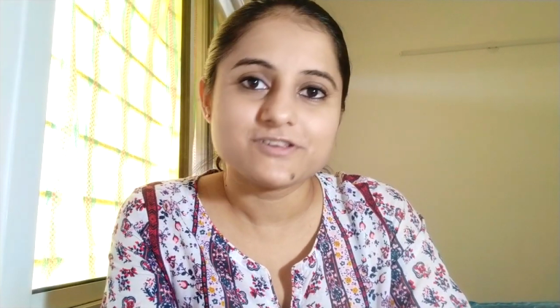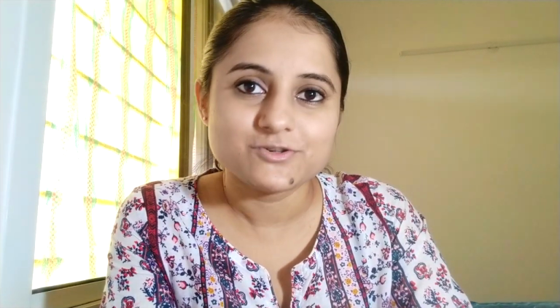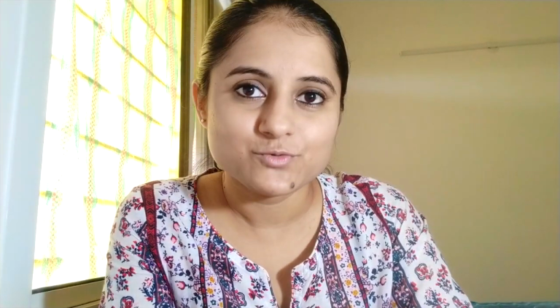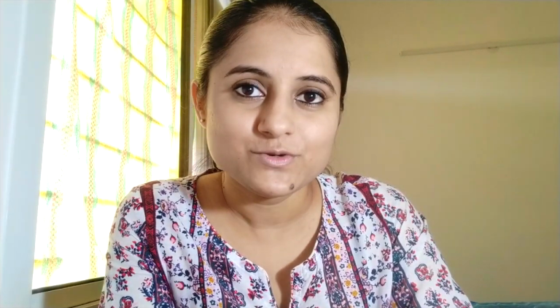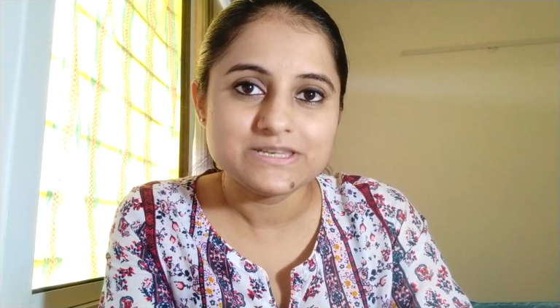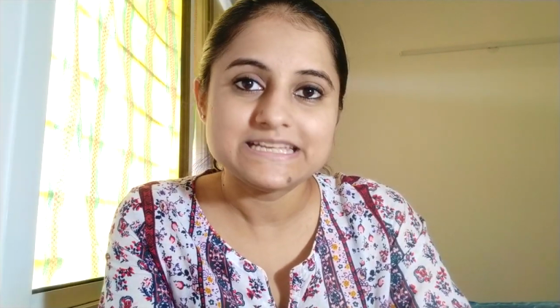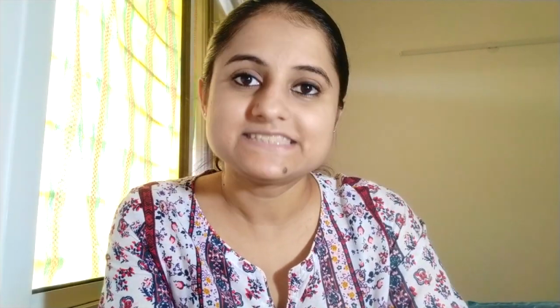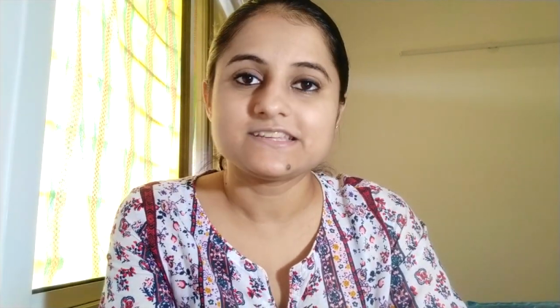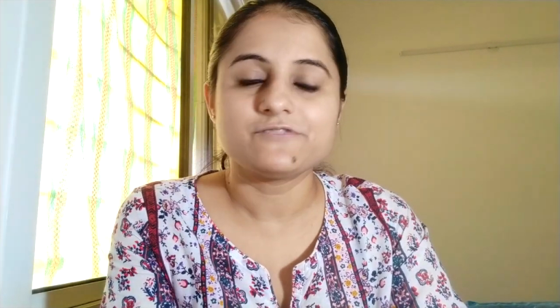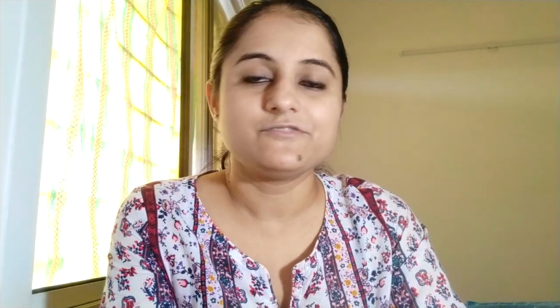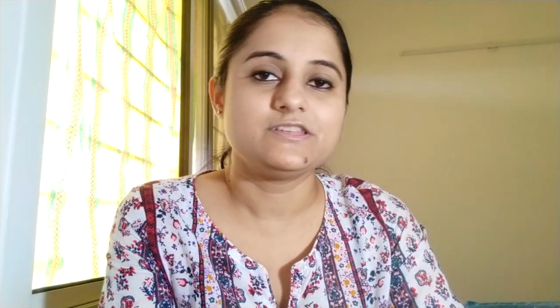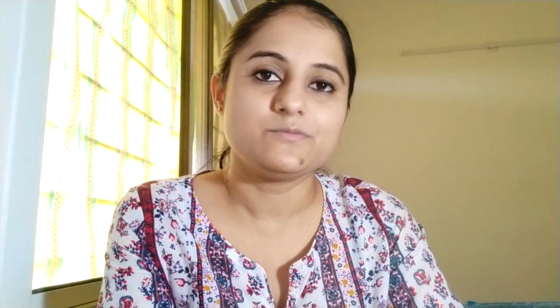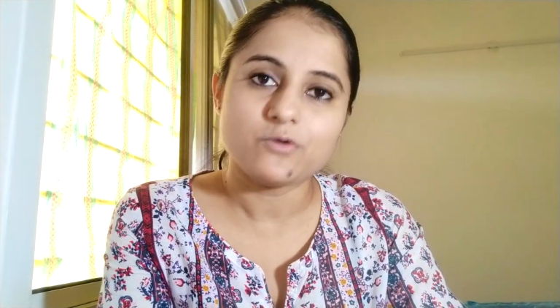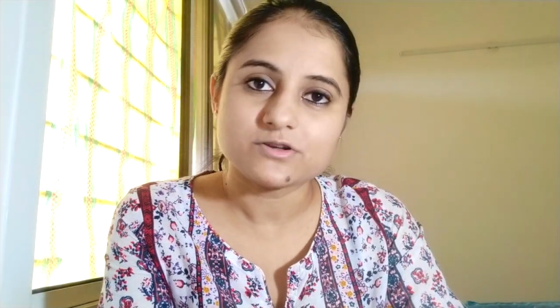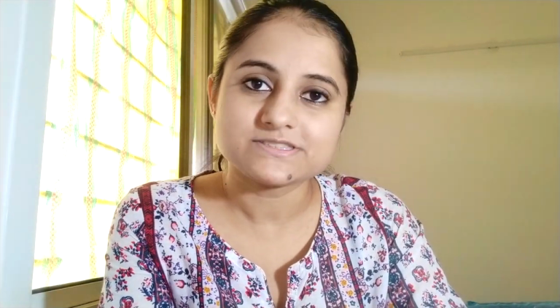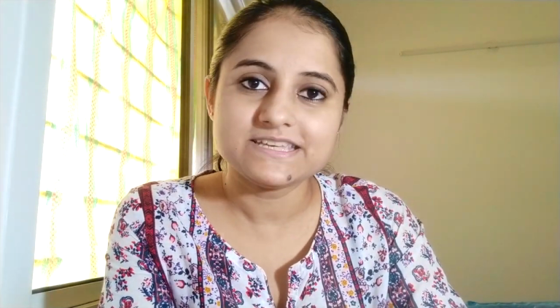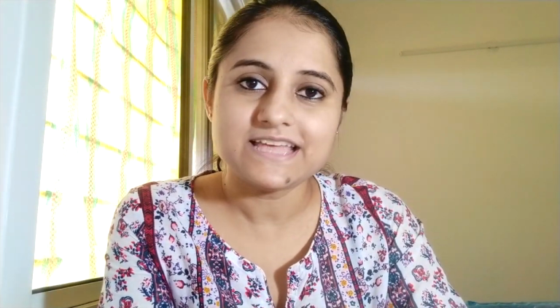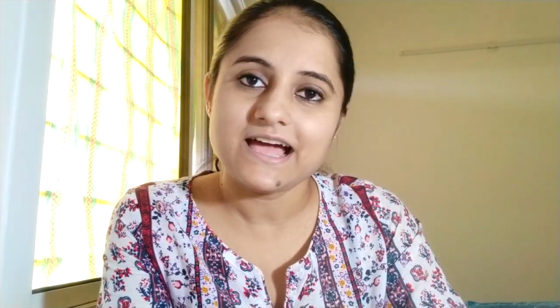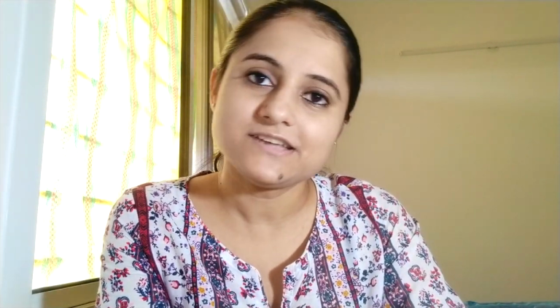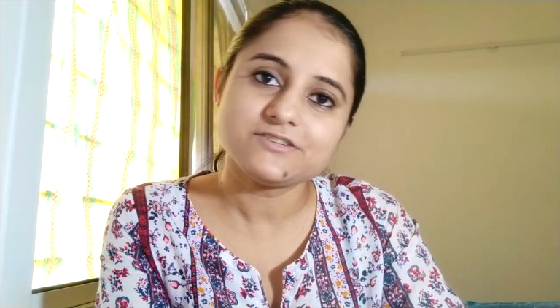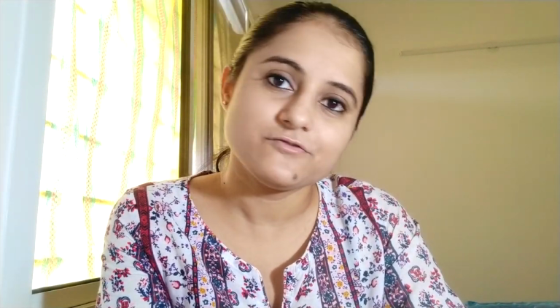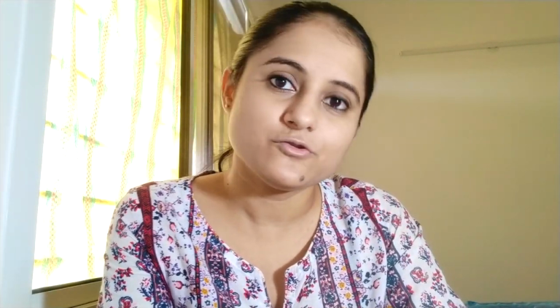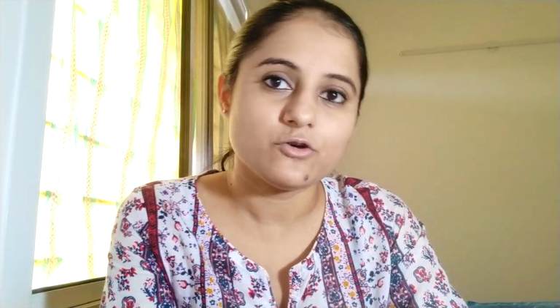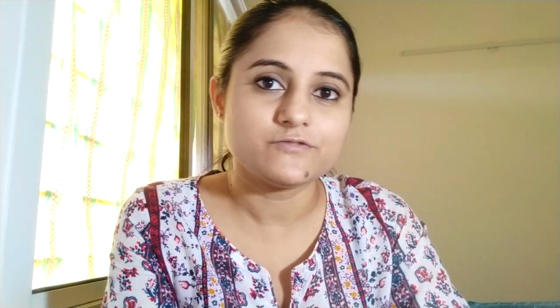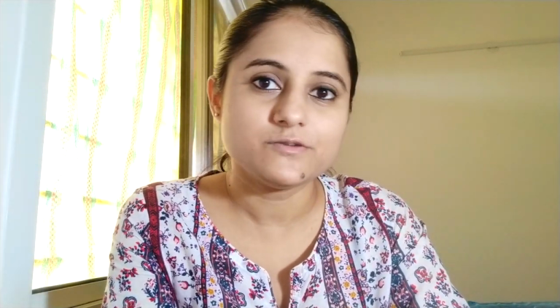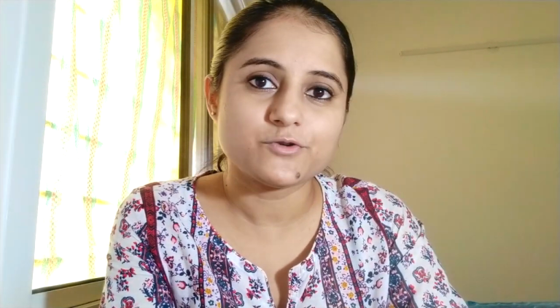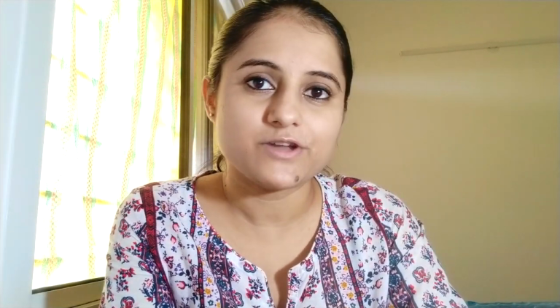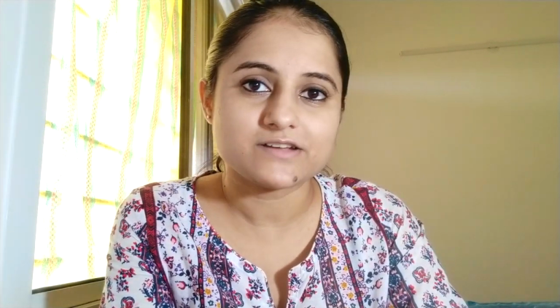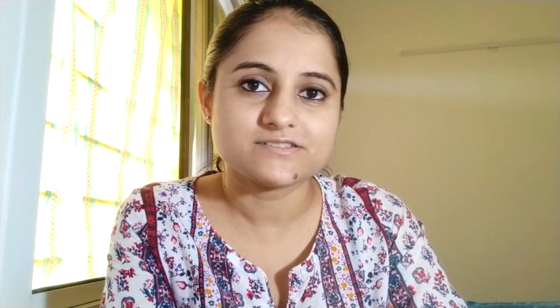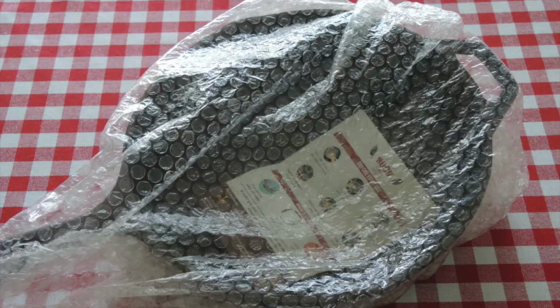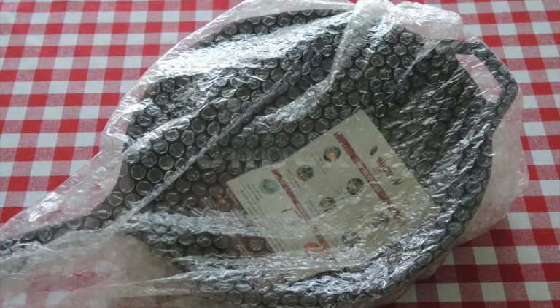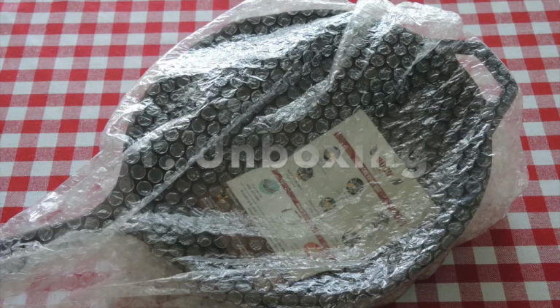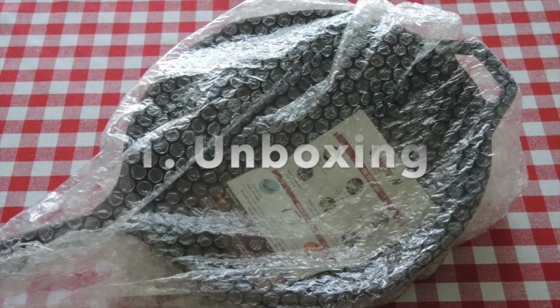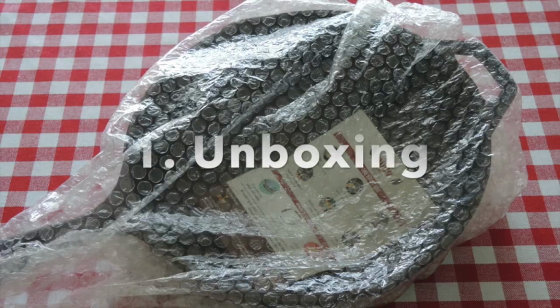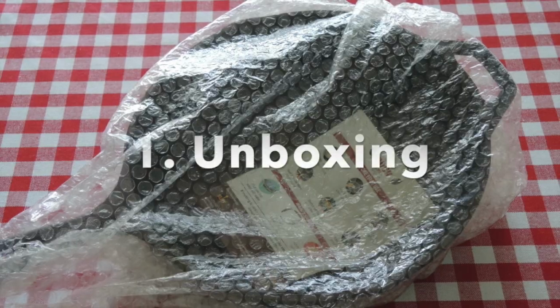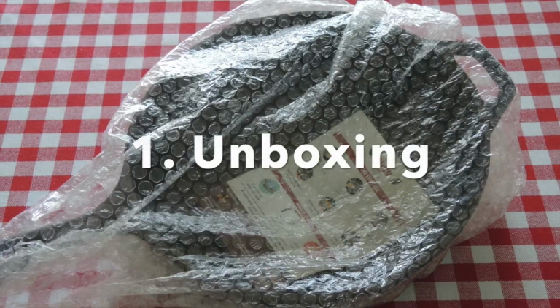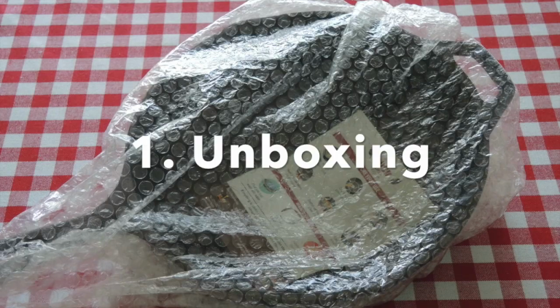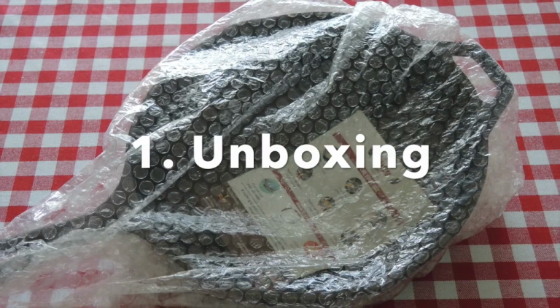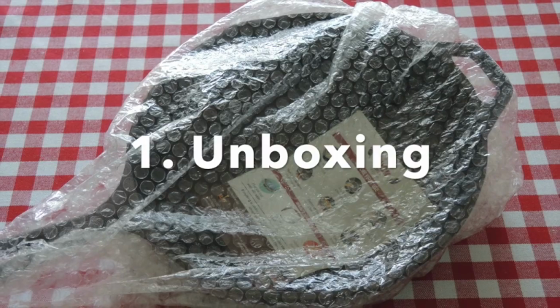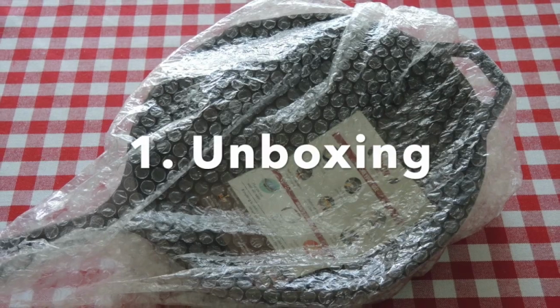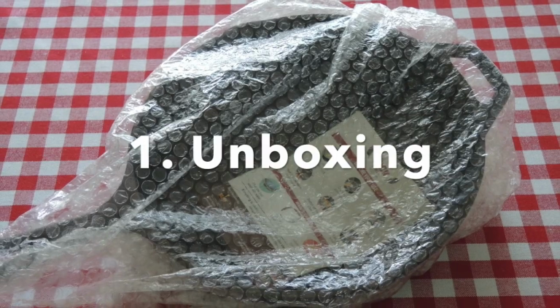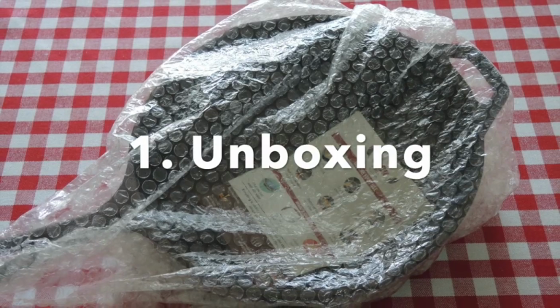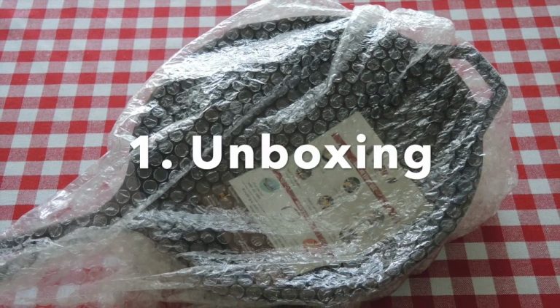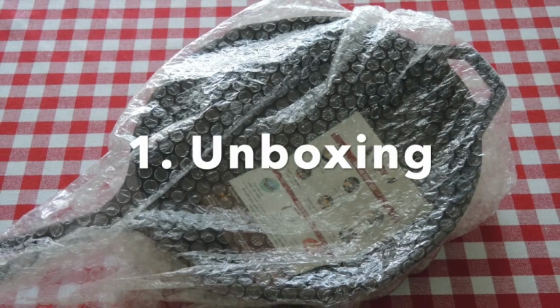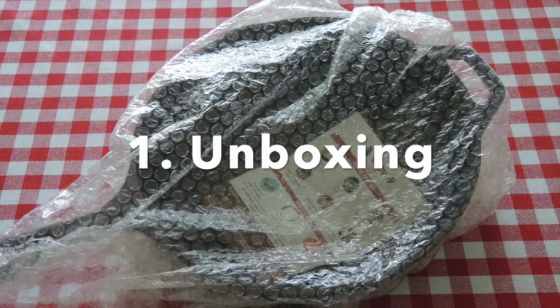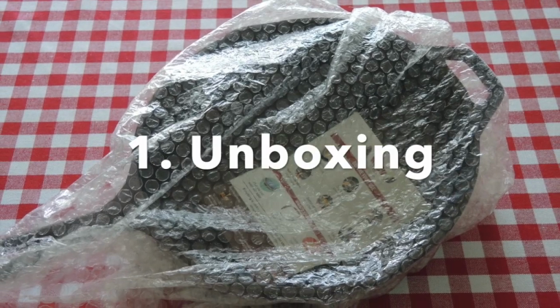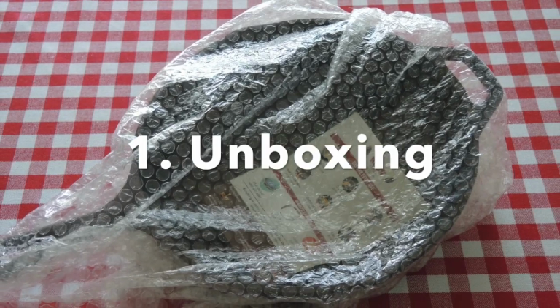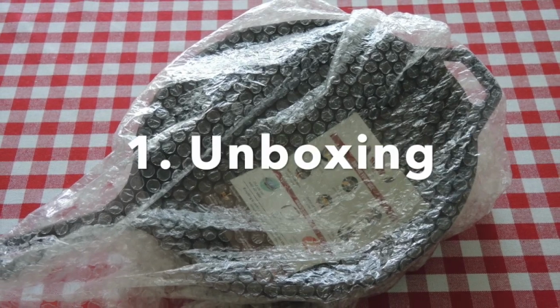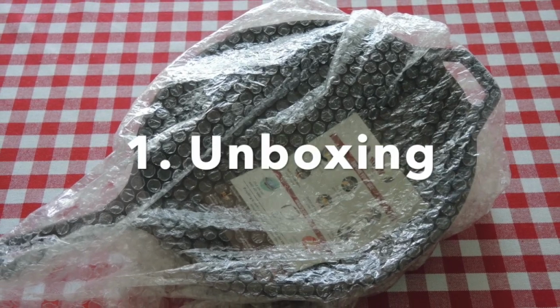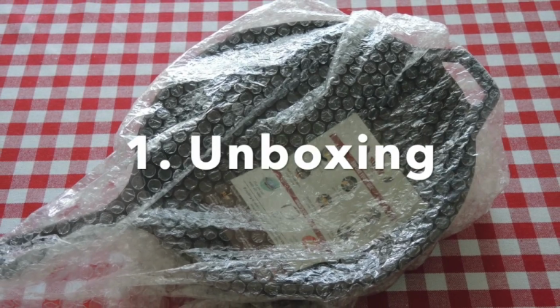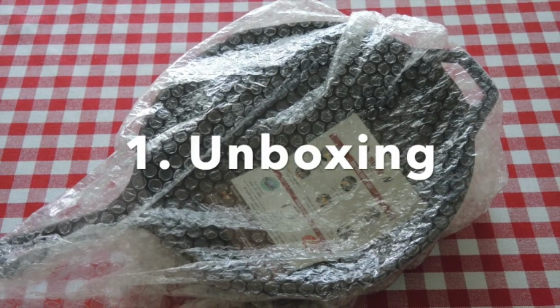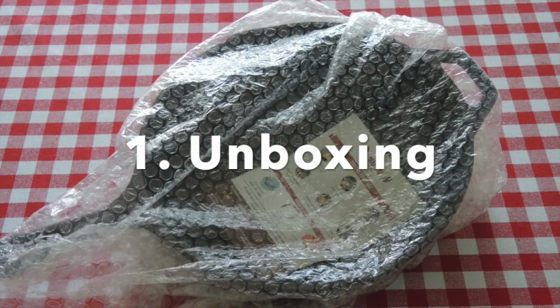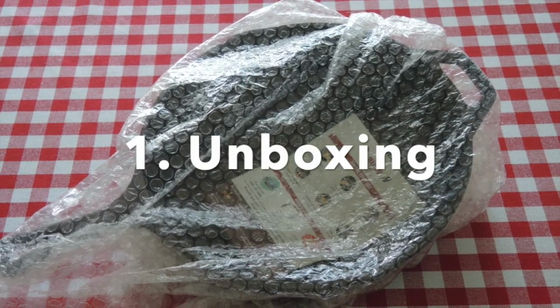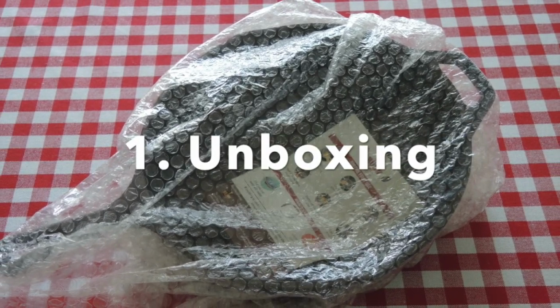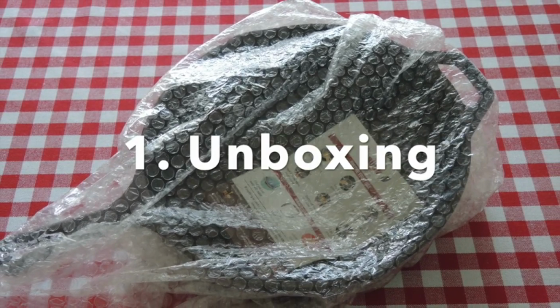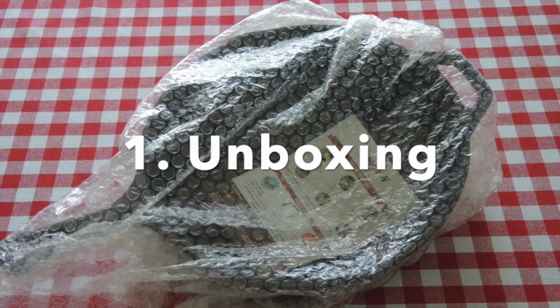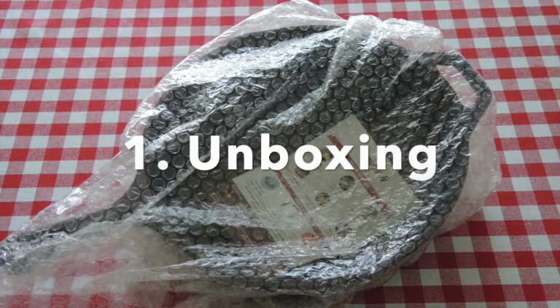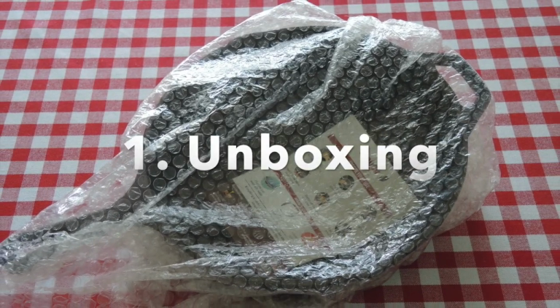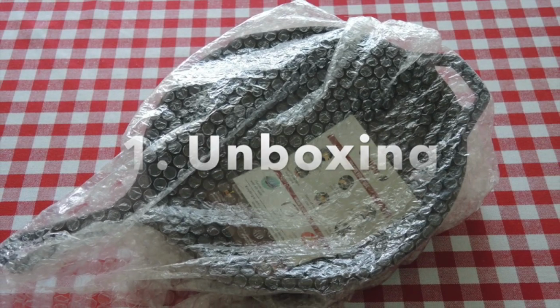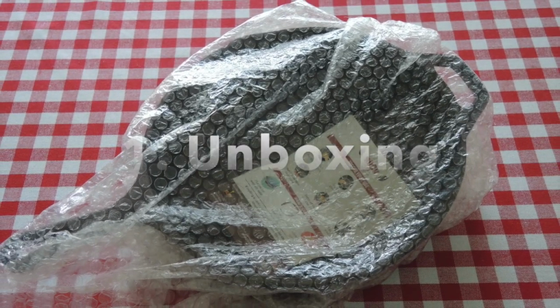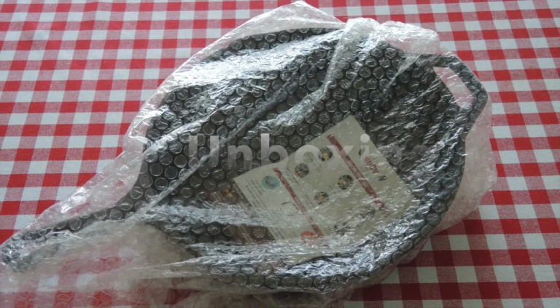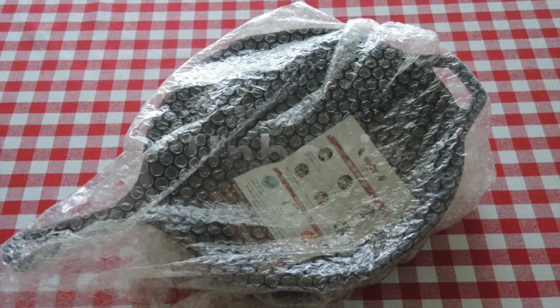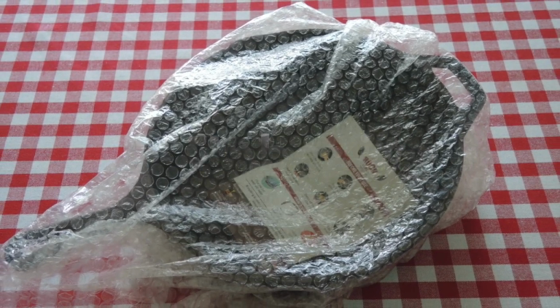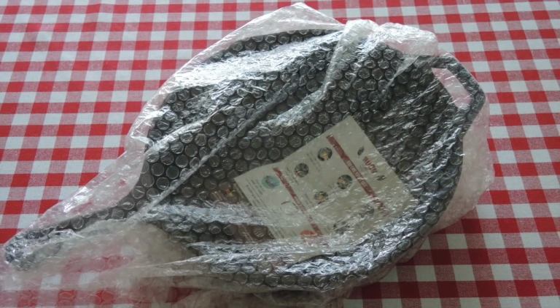Without any further ado, let's start with the unboxing and review of the product. This pan came in a little bubble wrap and in a cardboard box.